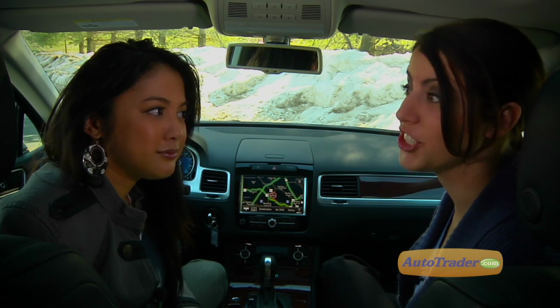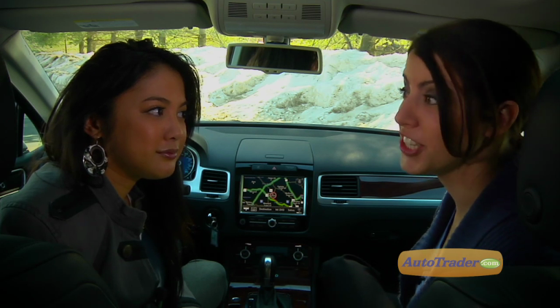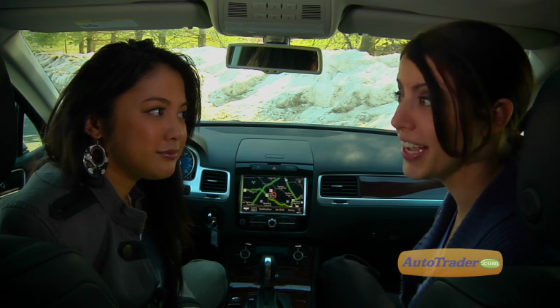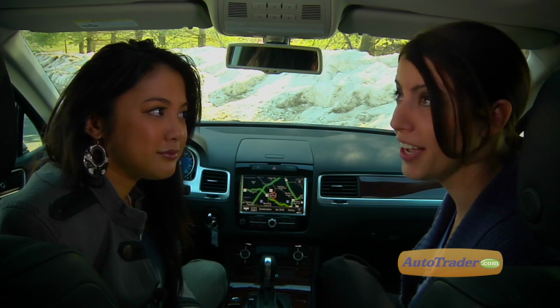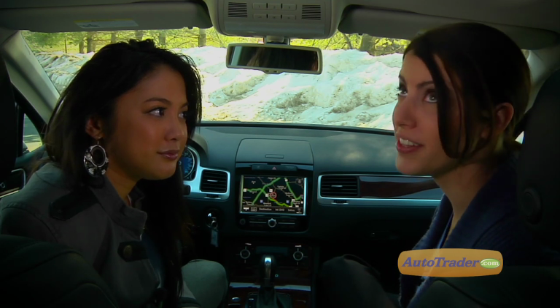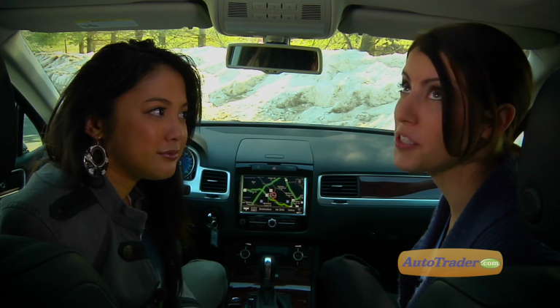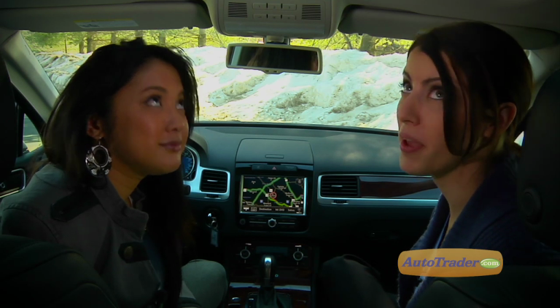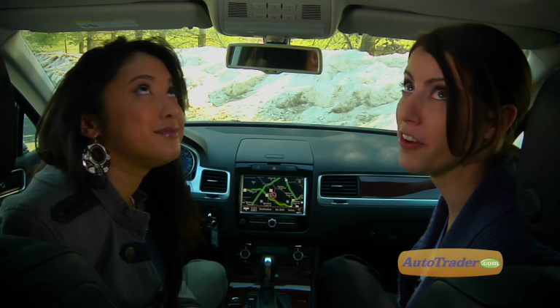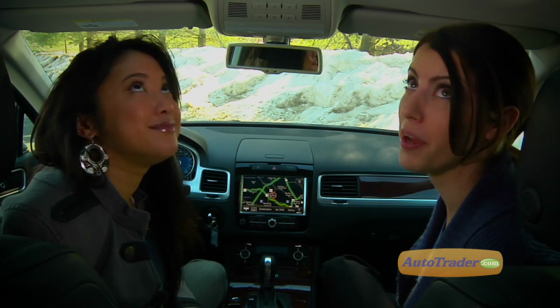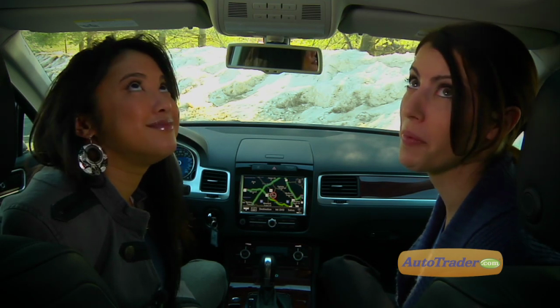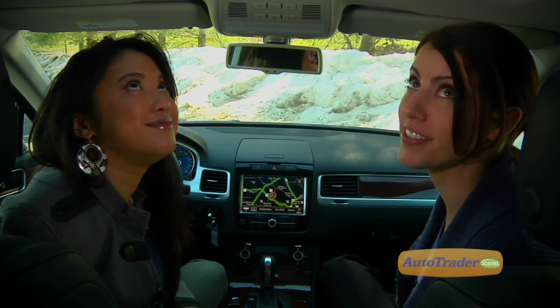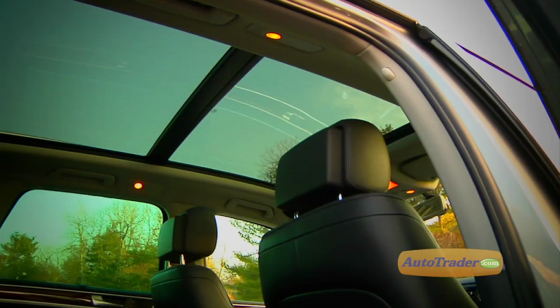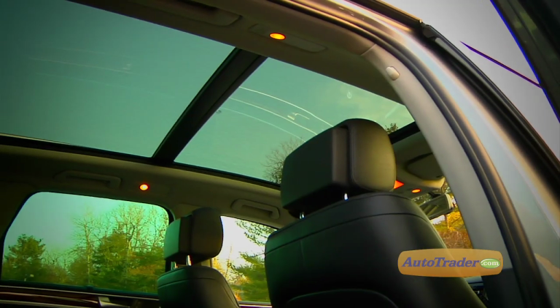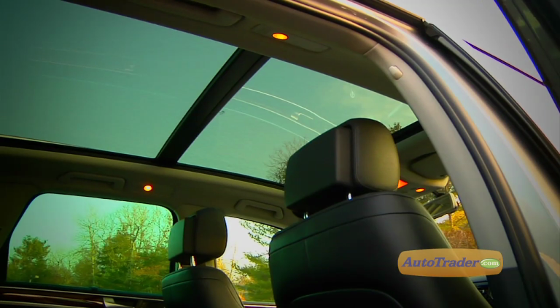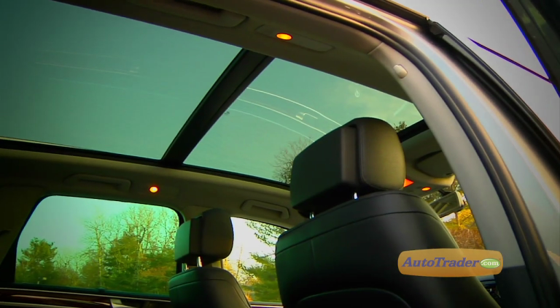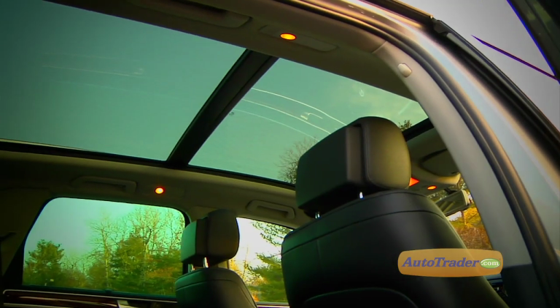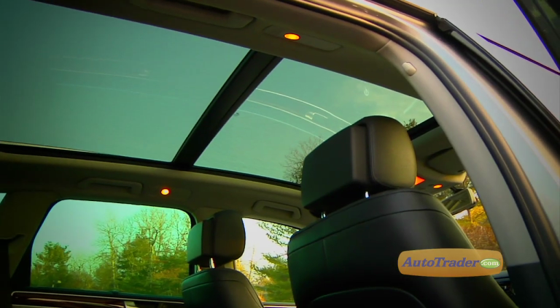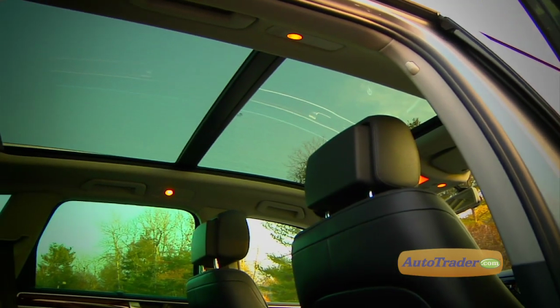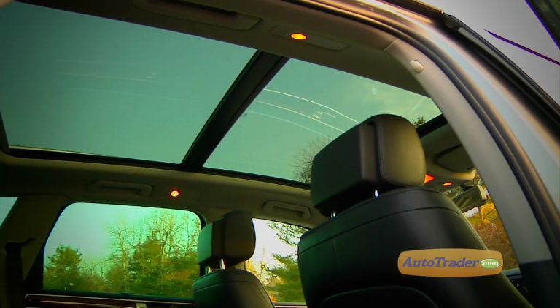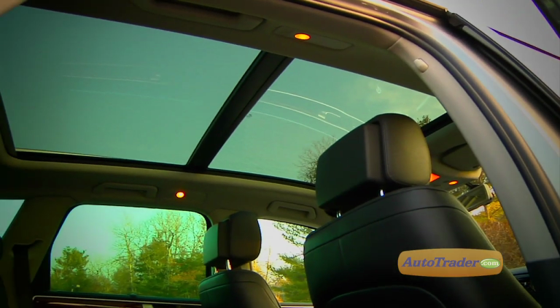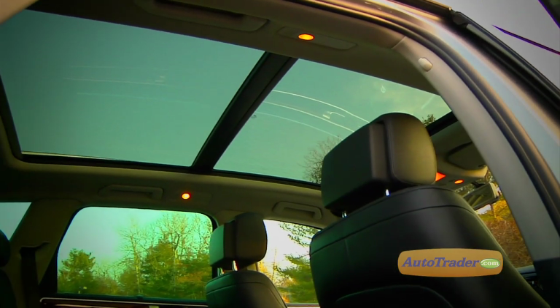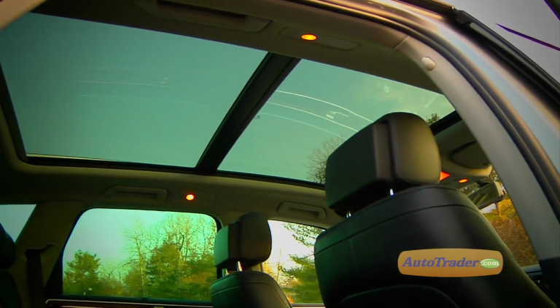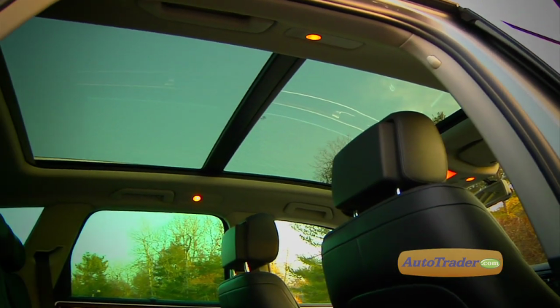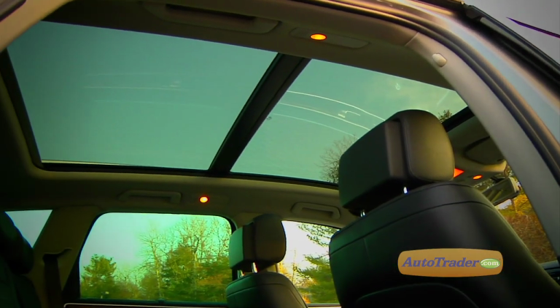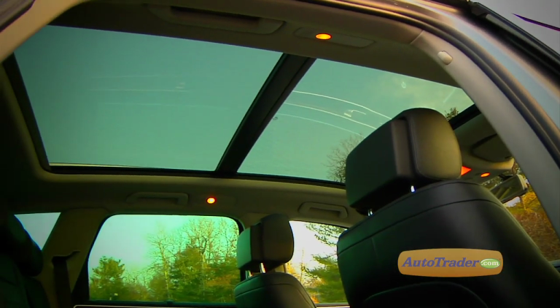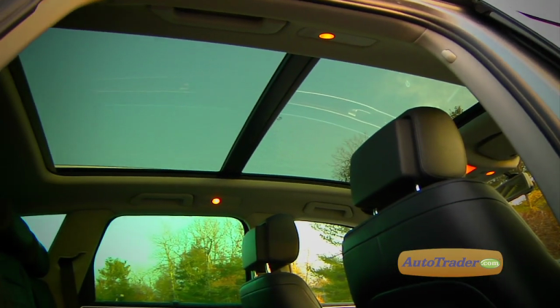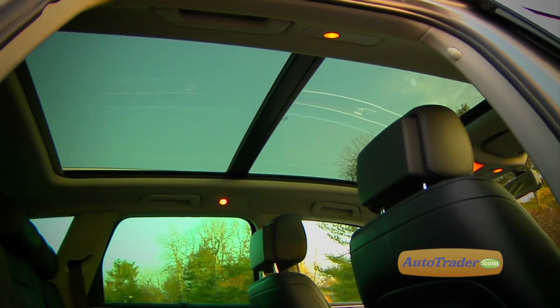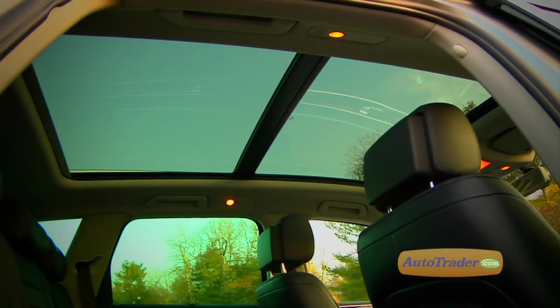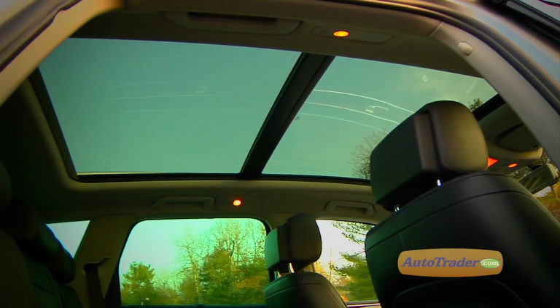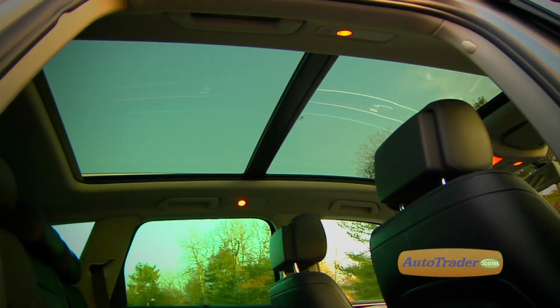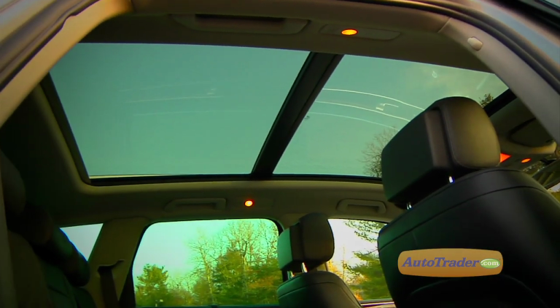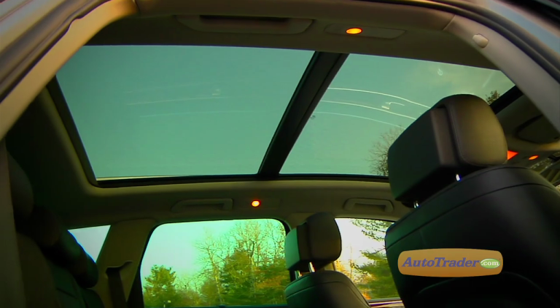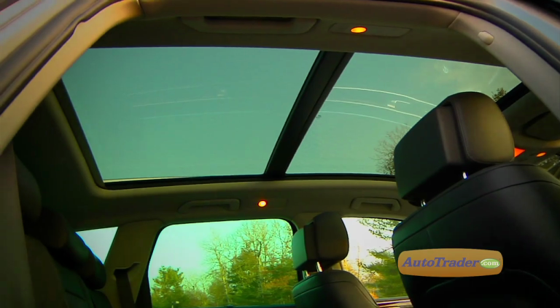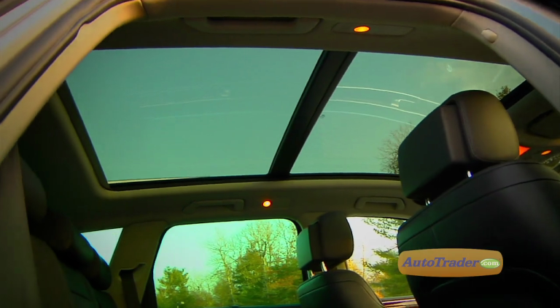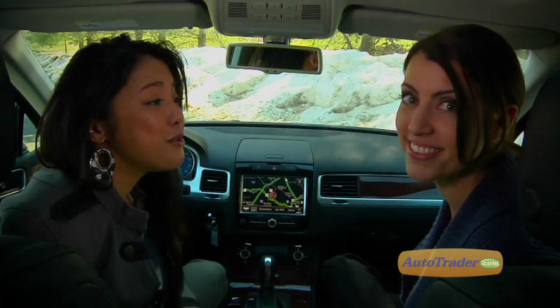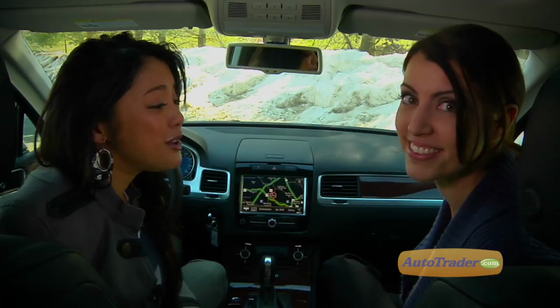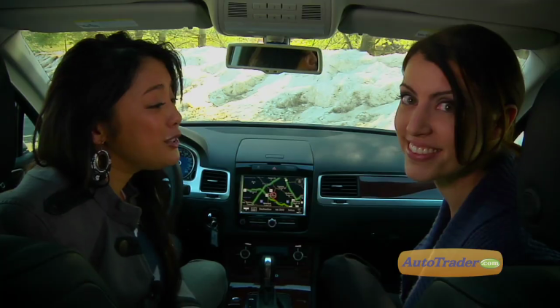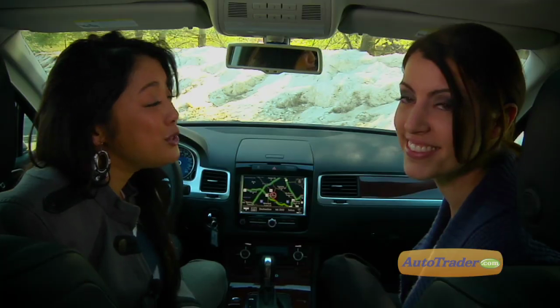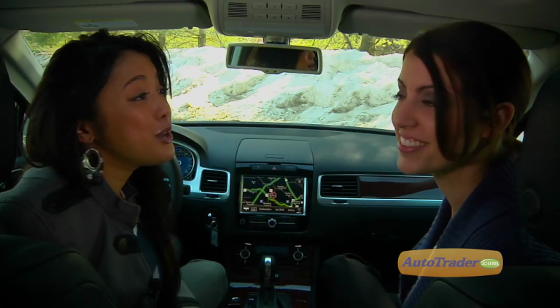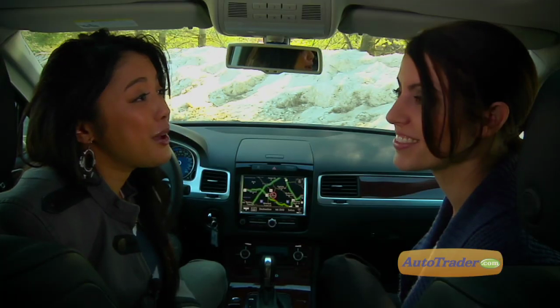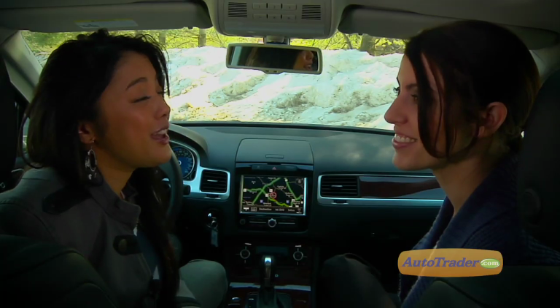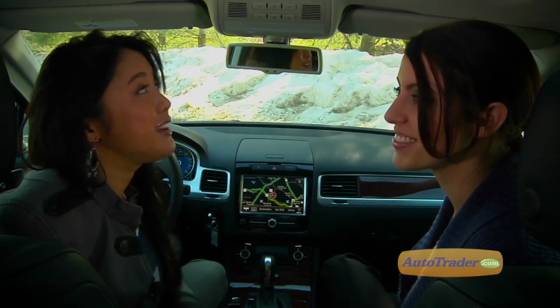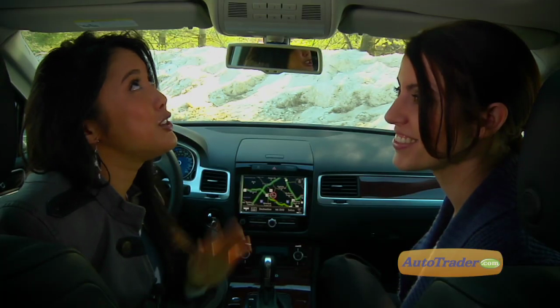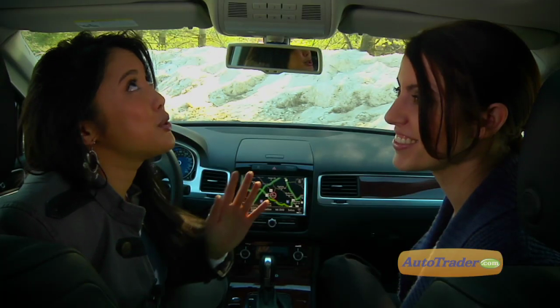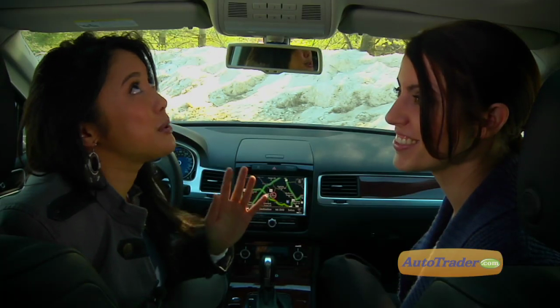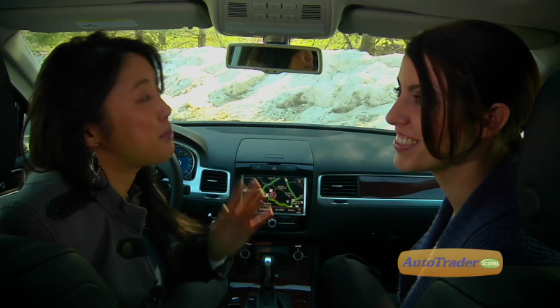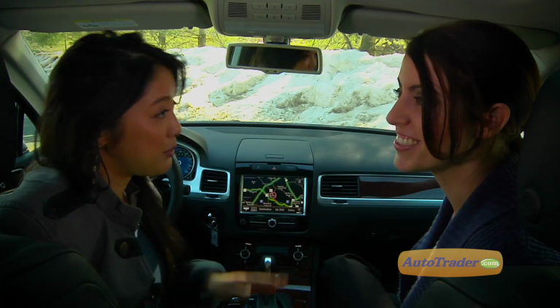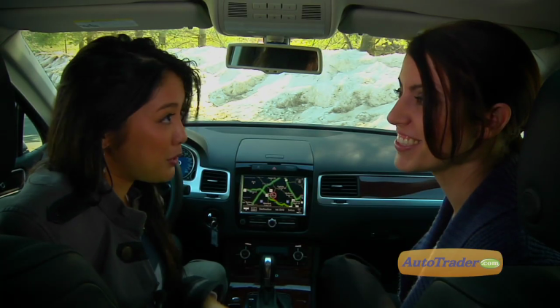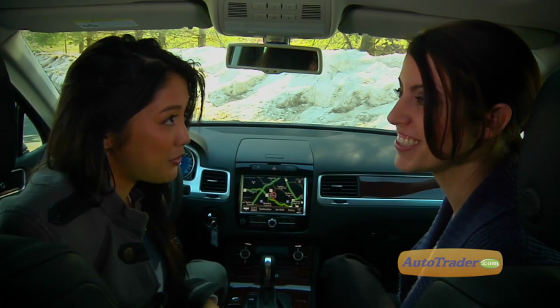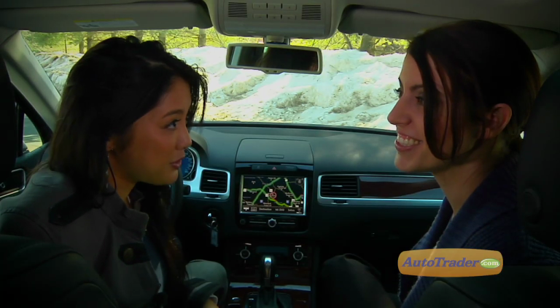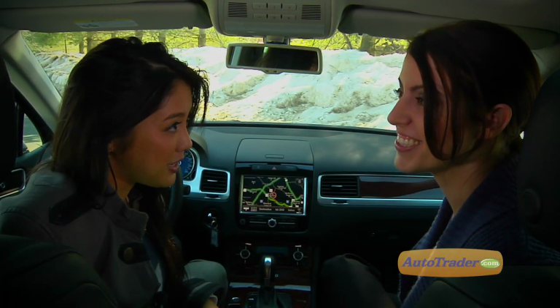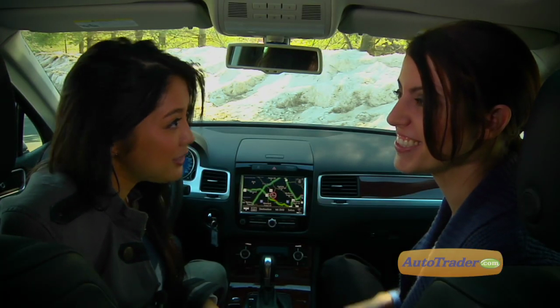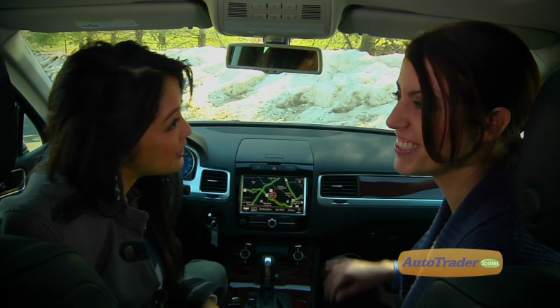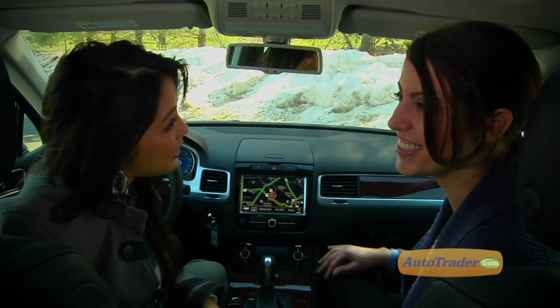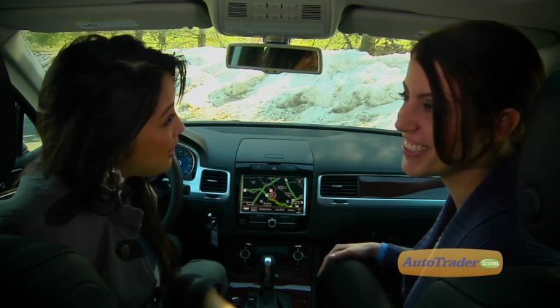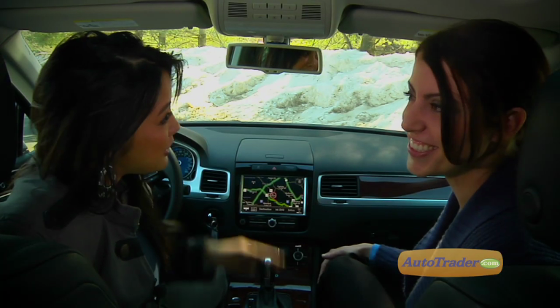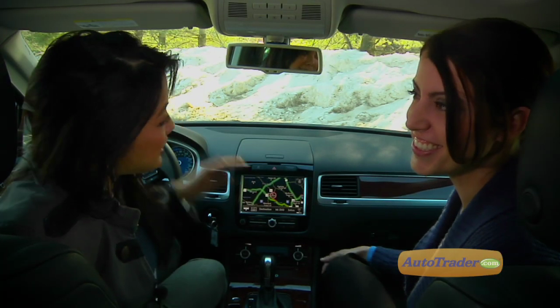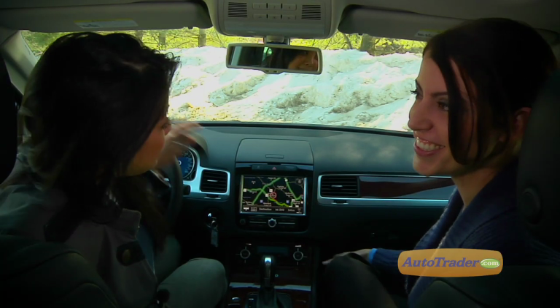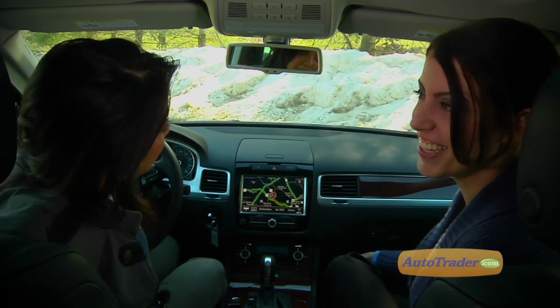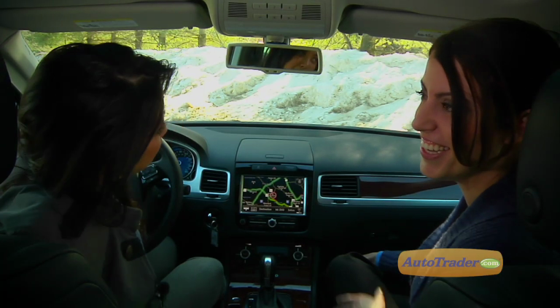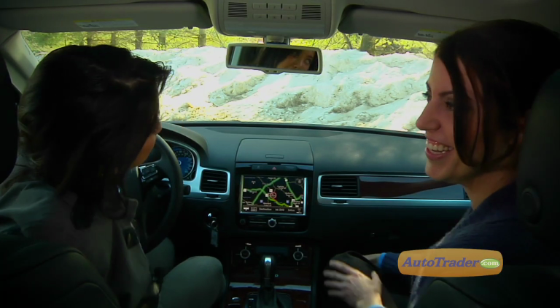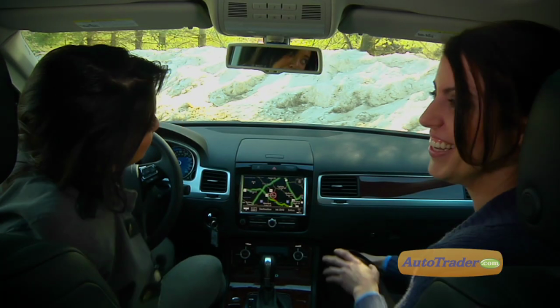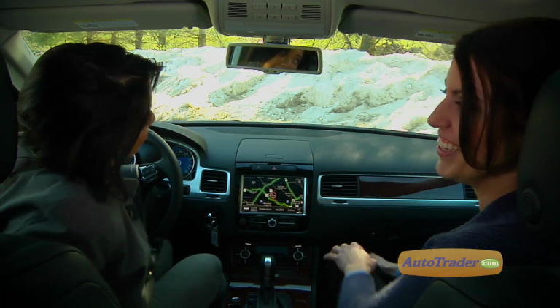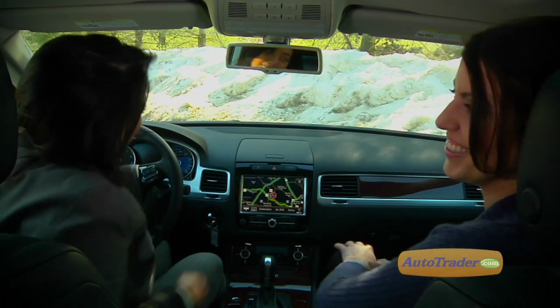Check out this panoramic sunroof — I think it's the biggest I've seen in any car. You go ahead and enjoy that big beautiful sun, because I'm going to take it out for a ride.